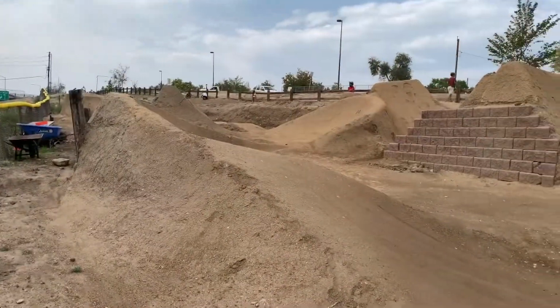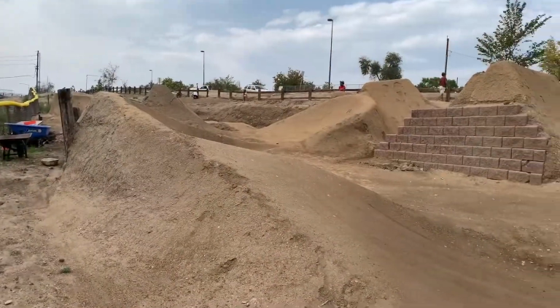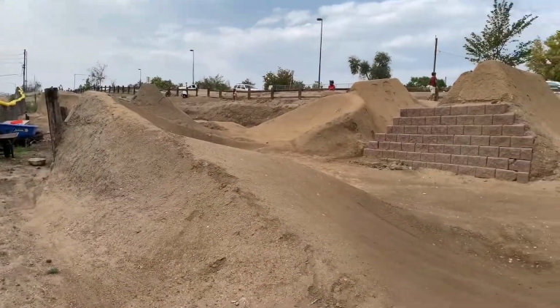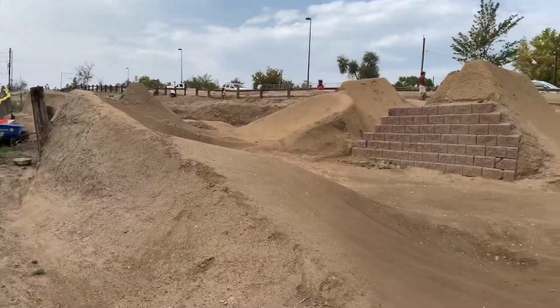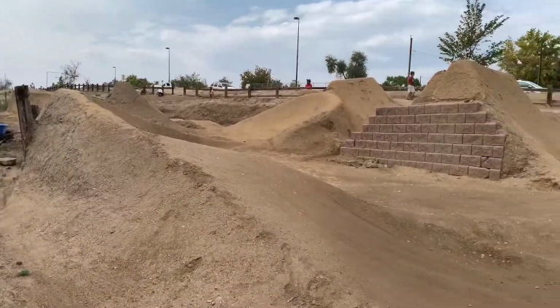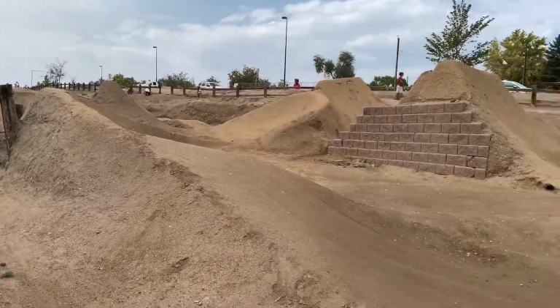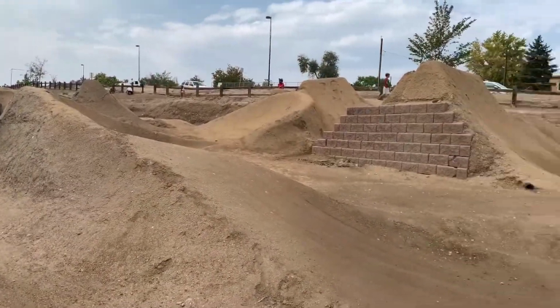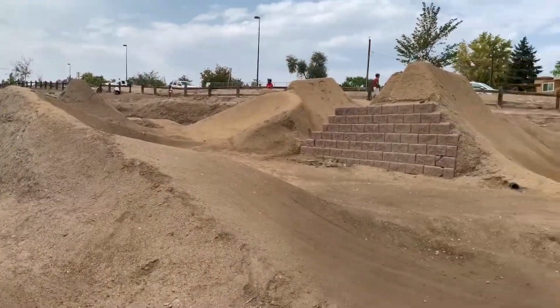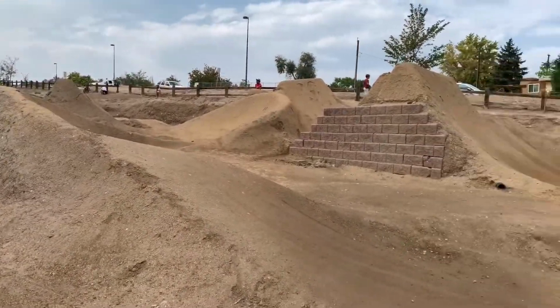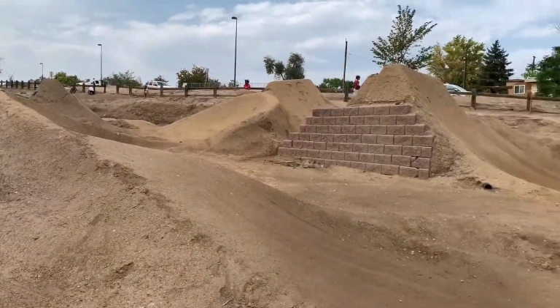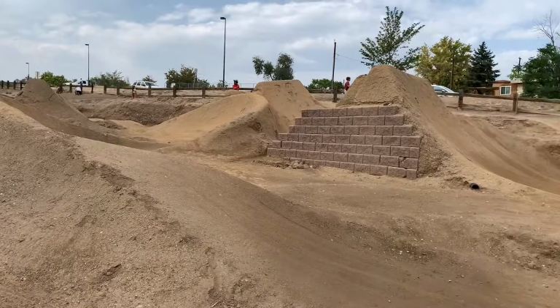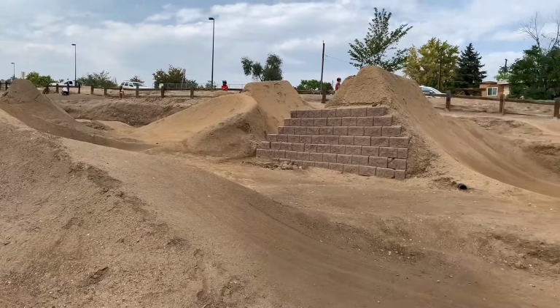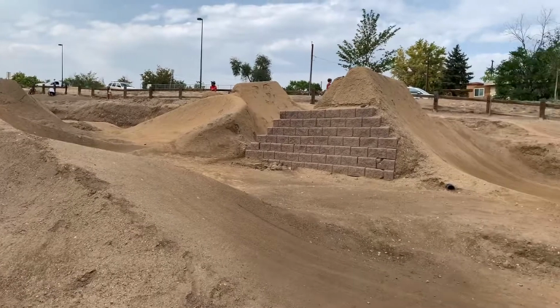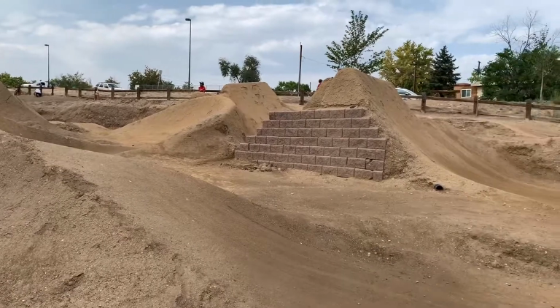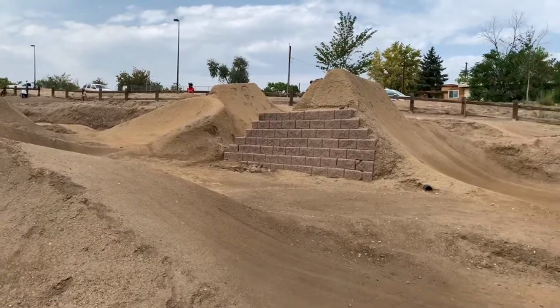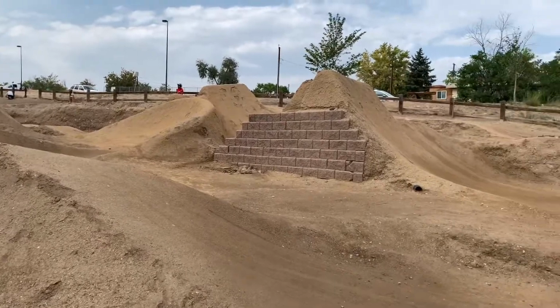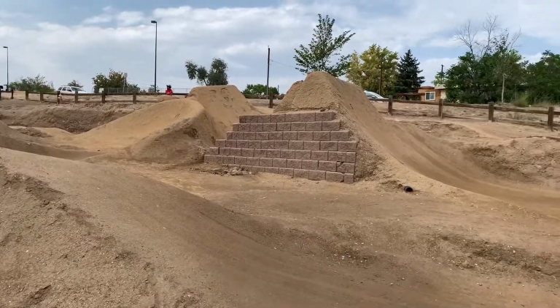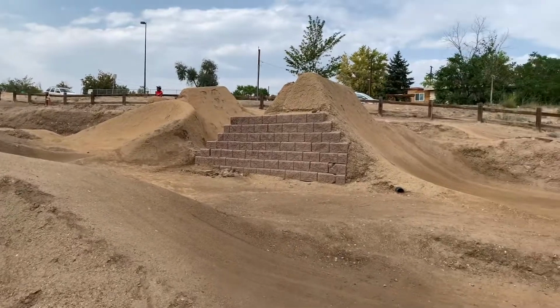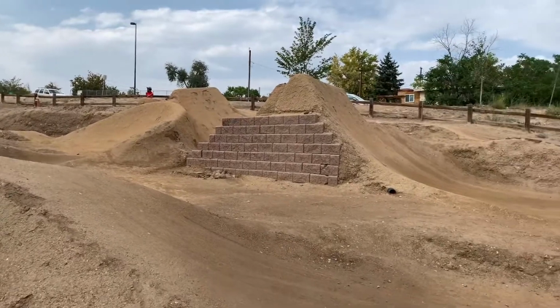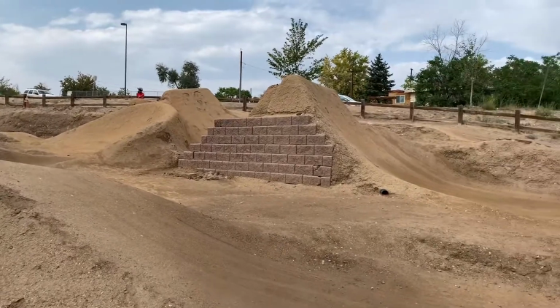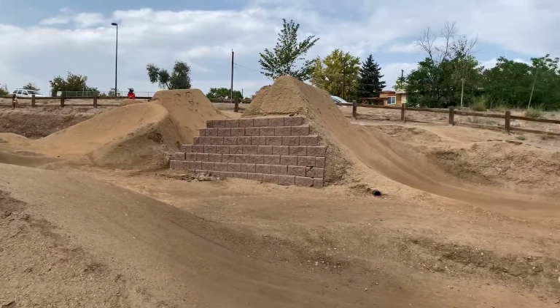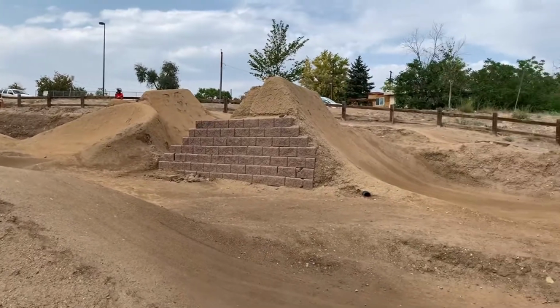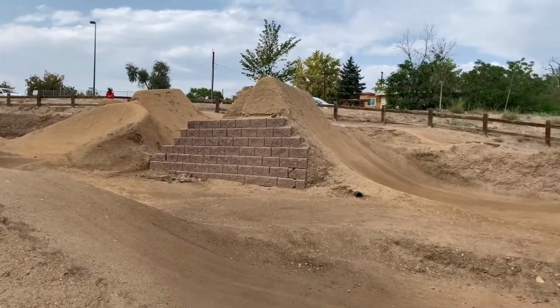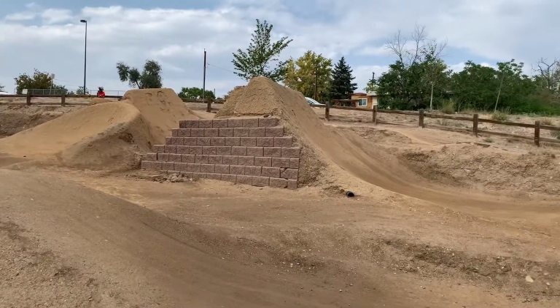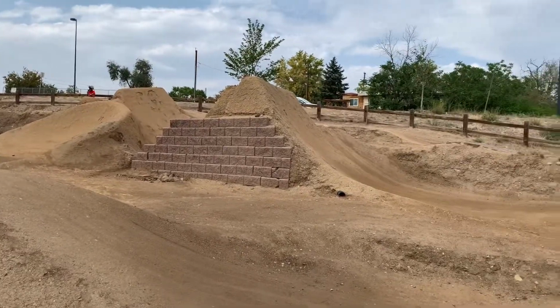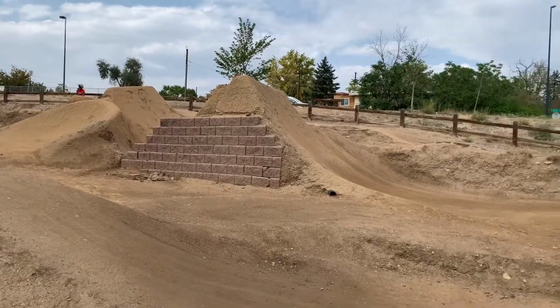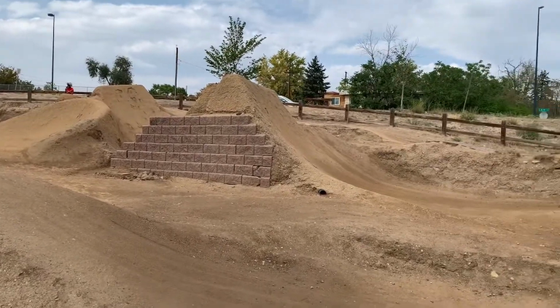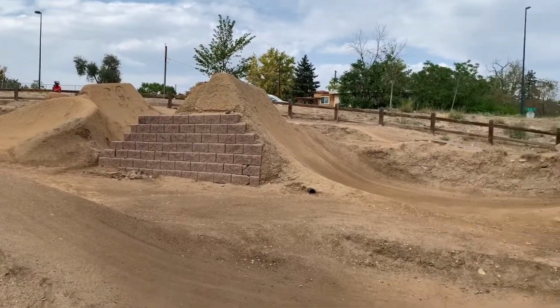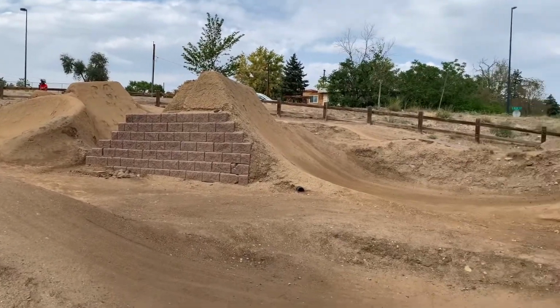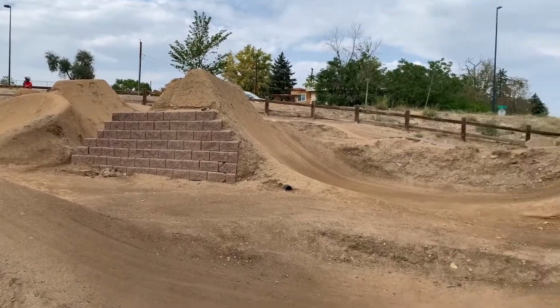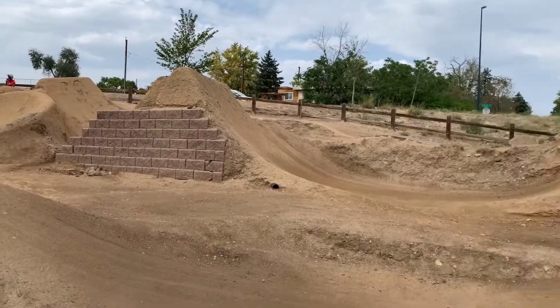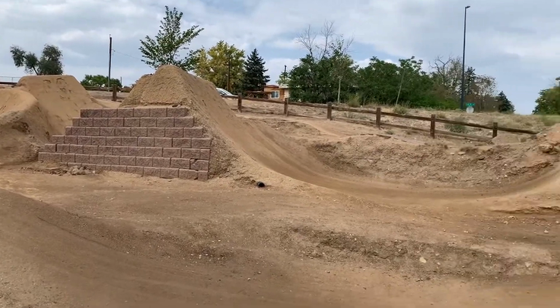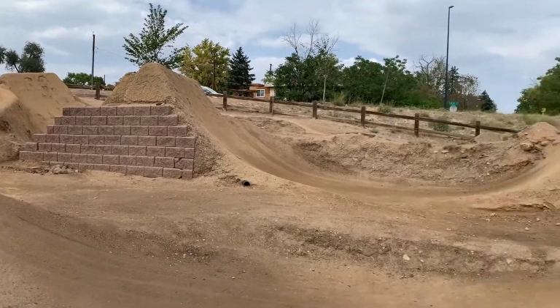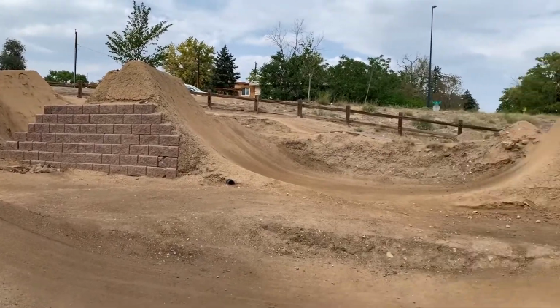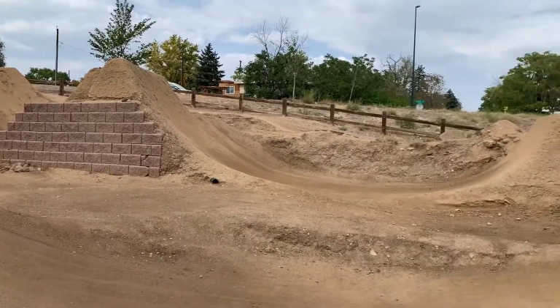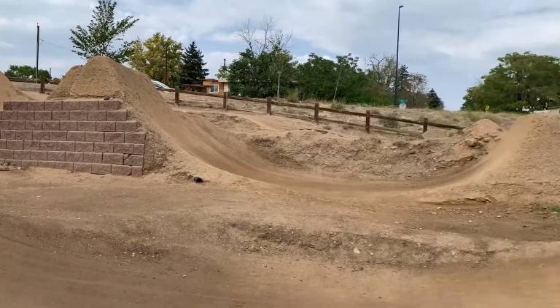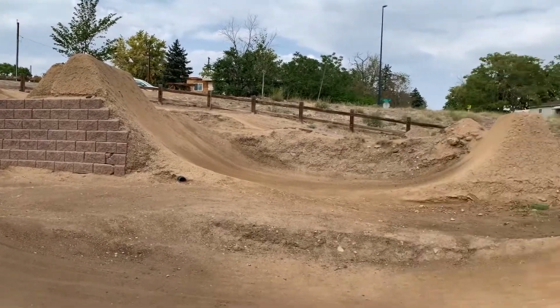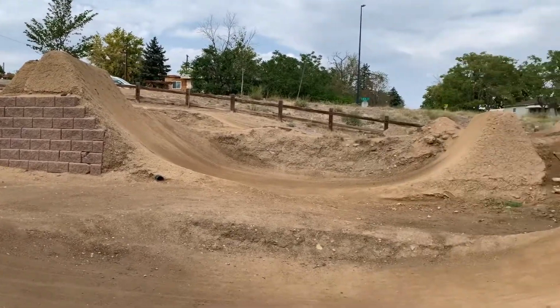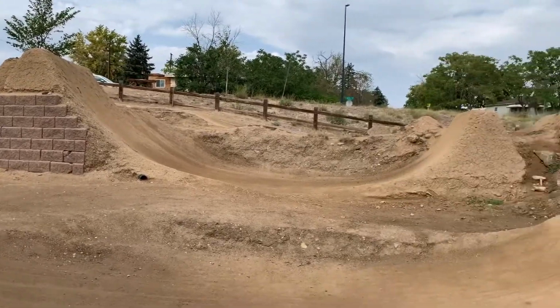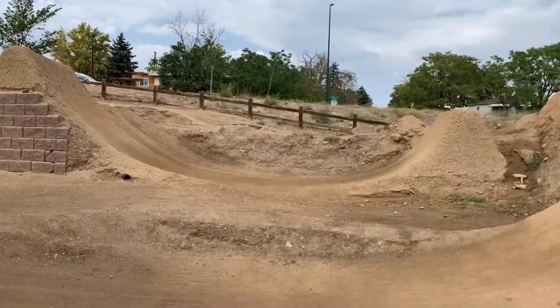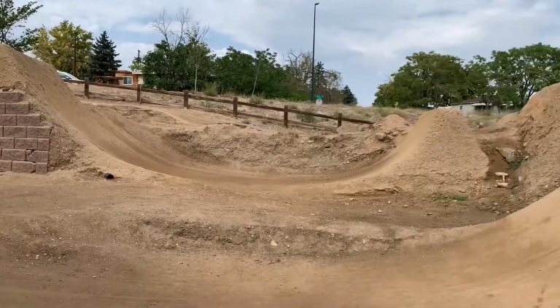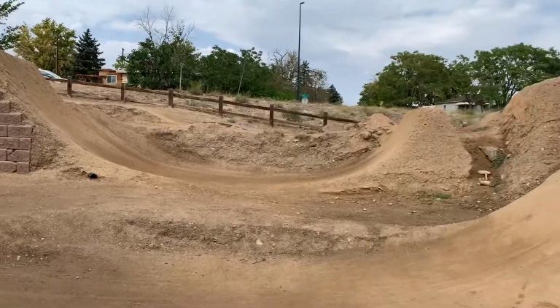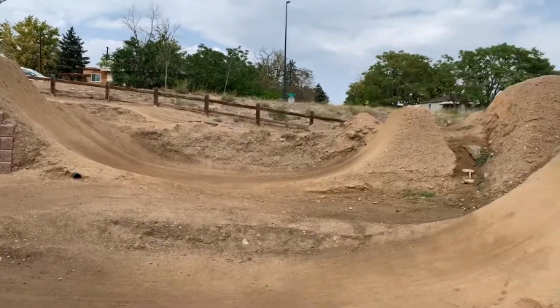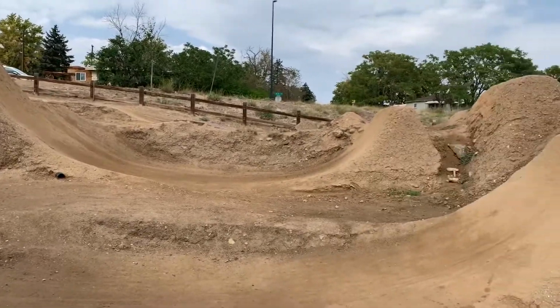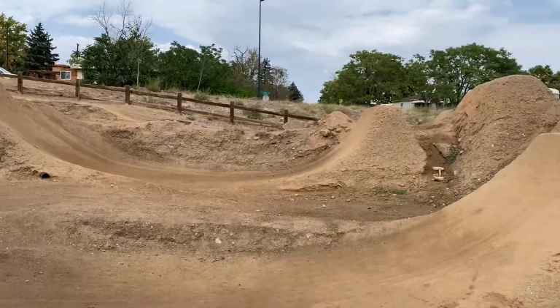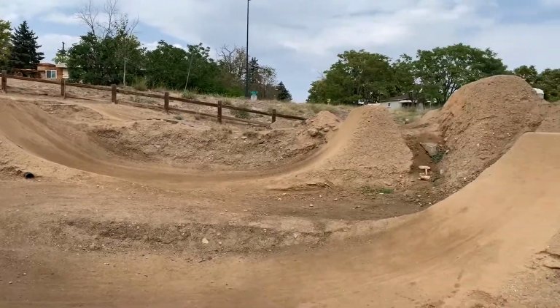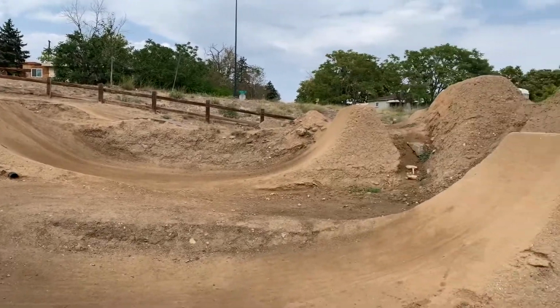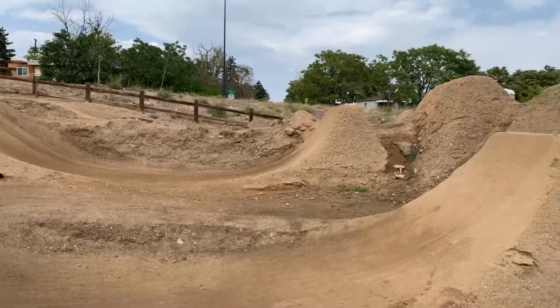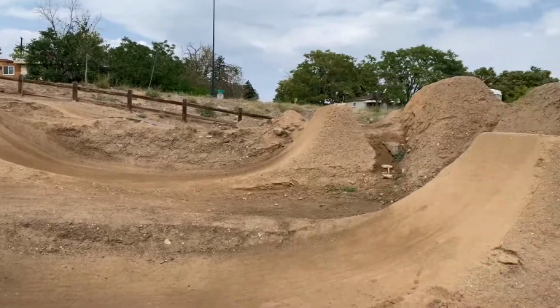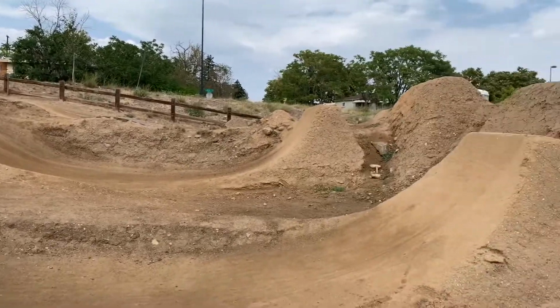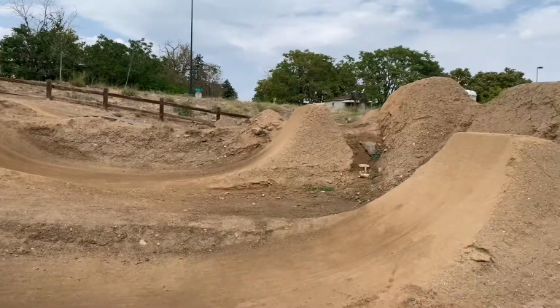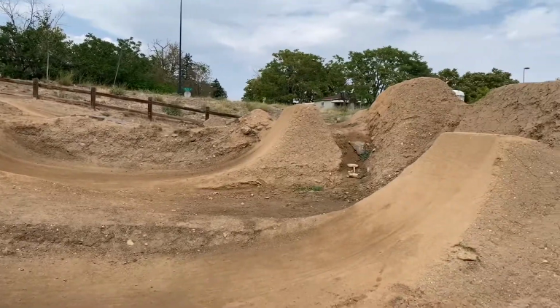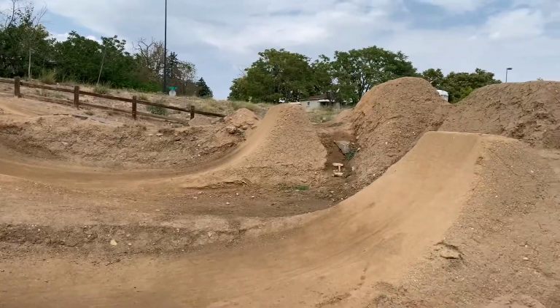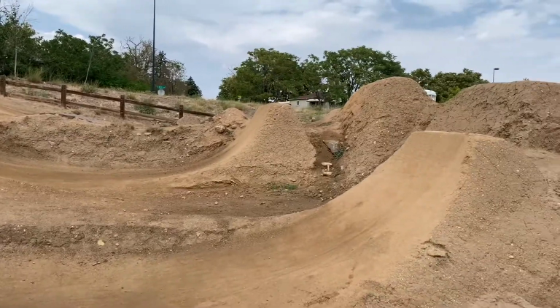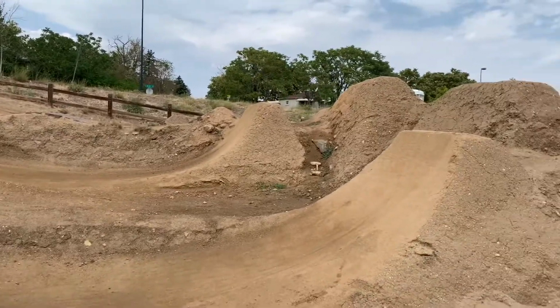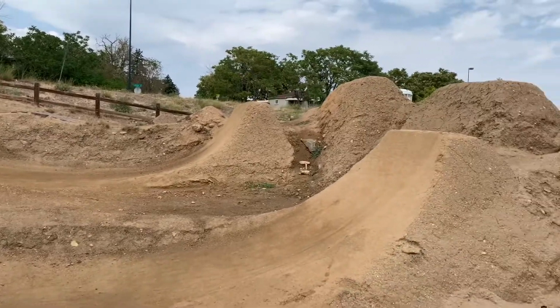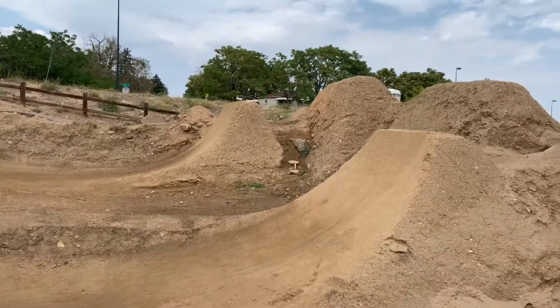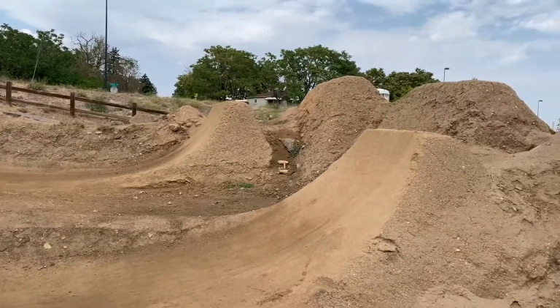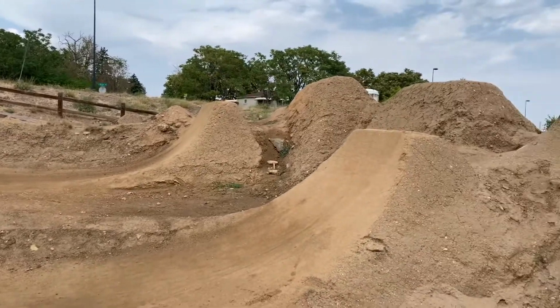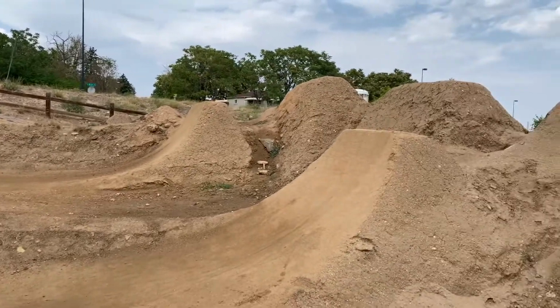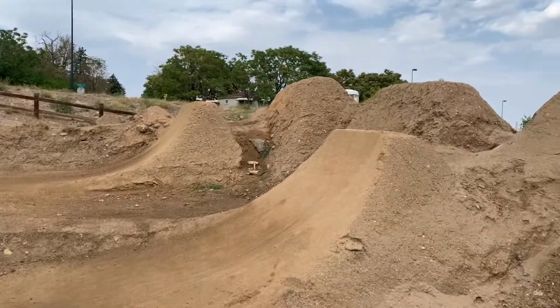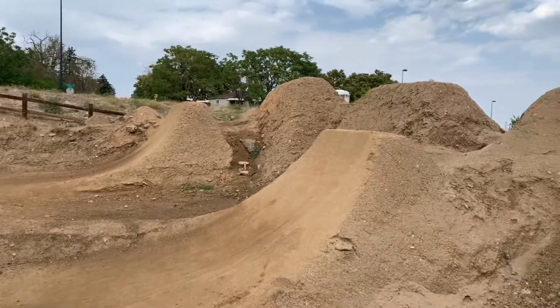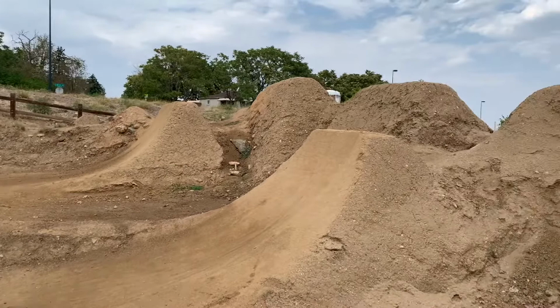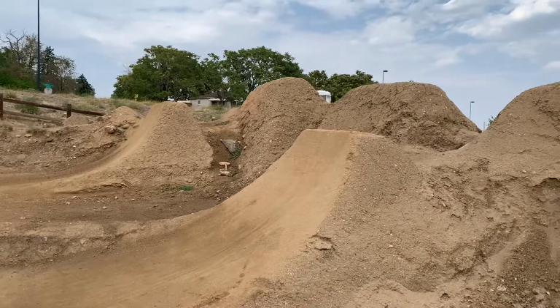I was only here for one day and didn't build up enough confidence to hit everything, but here's a look at a couple of the other lines that you can hit at this park.